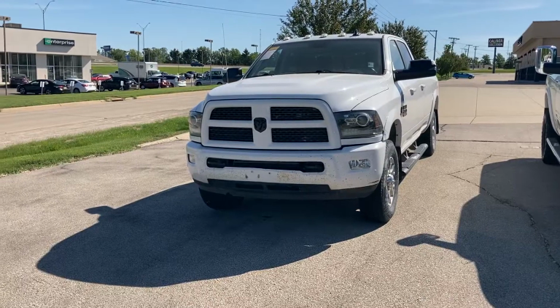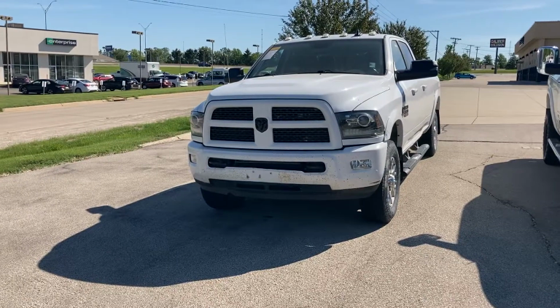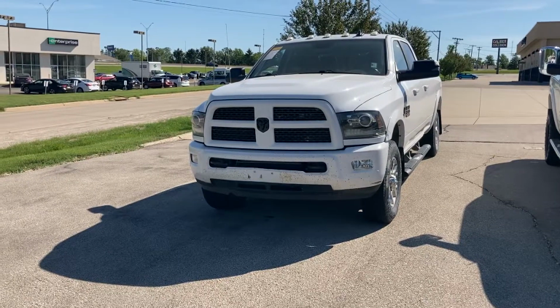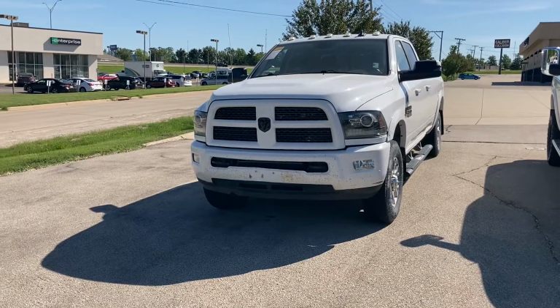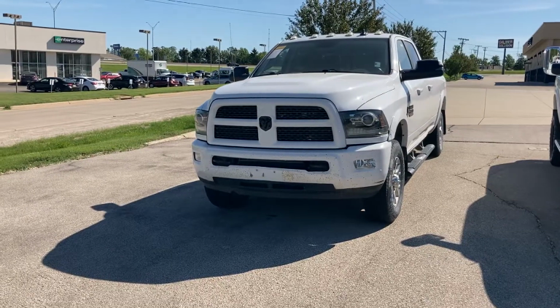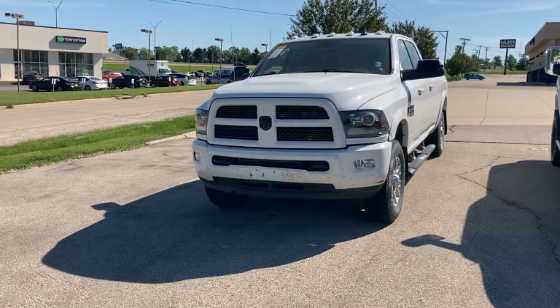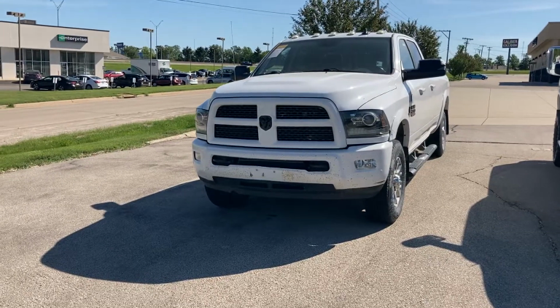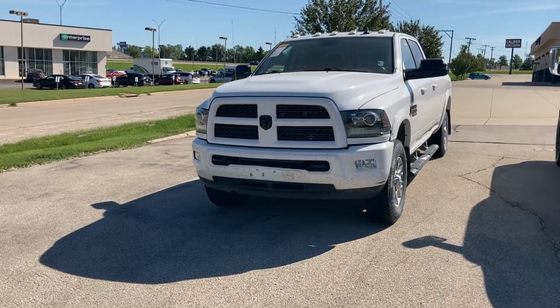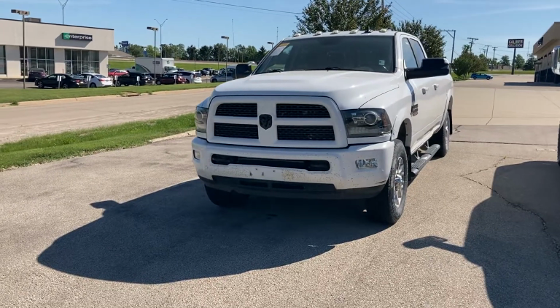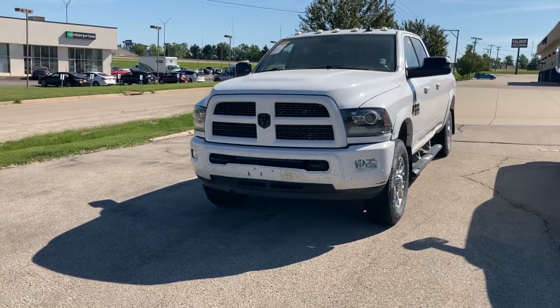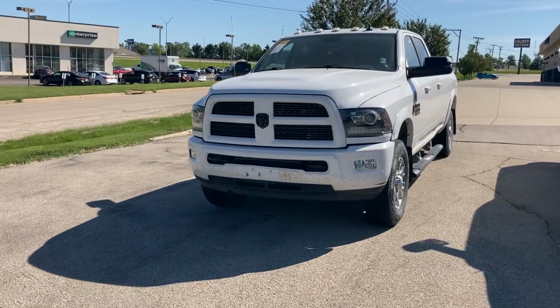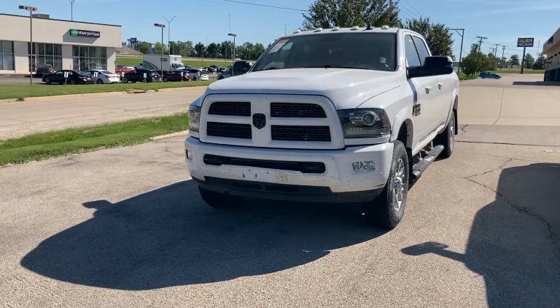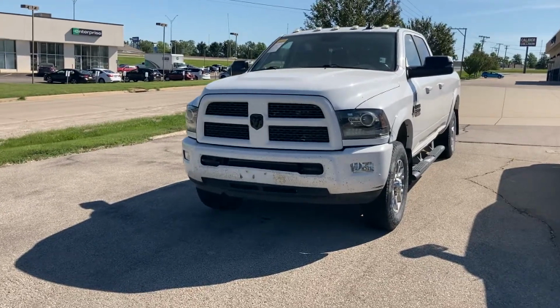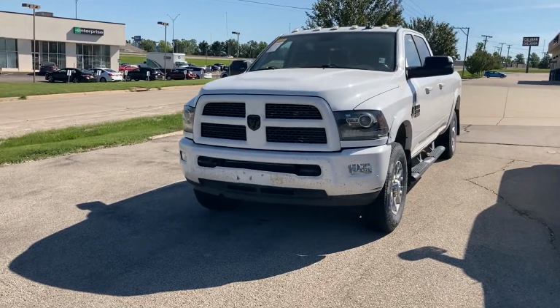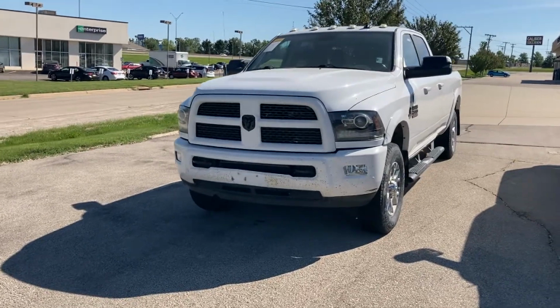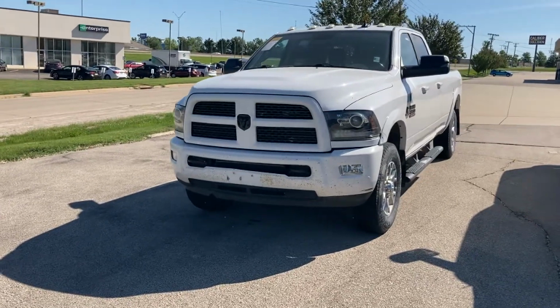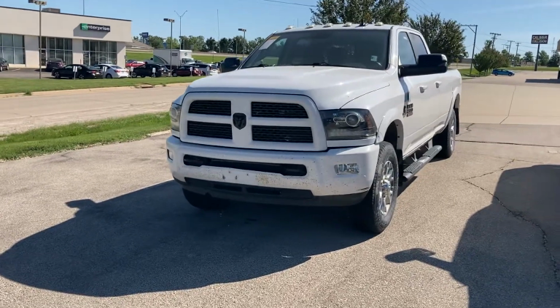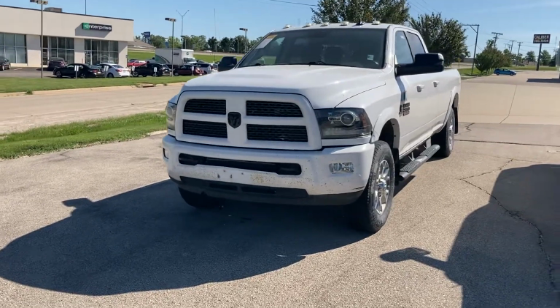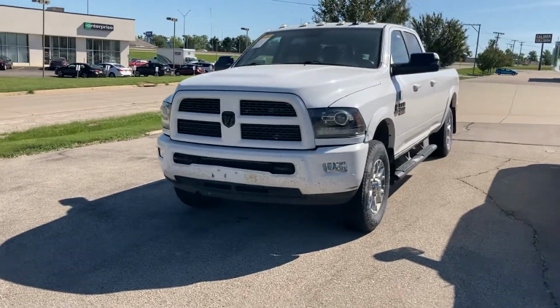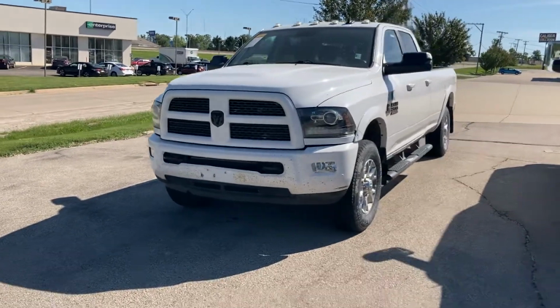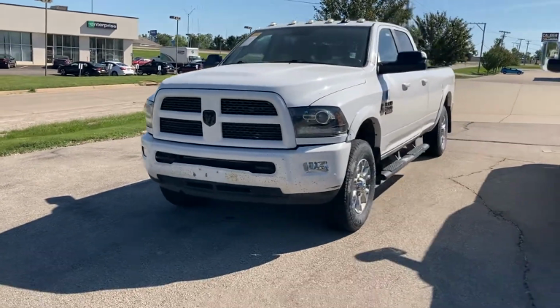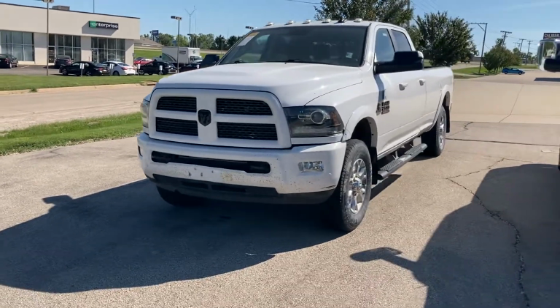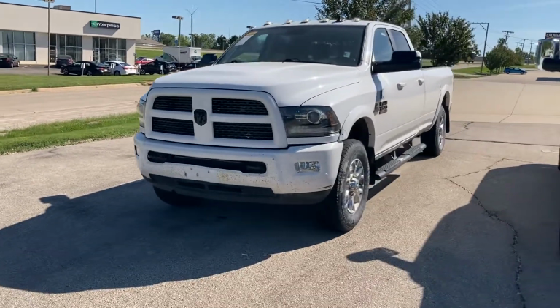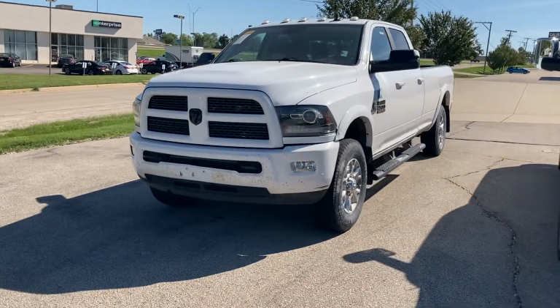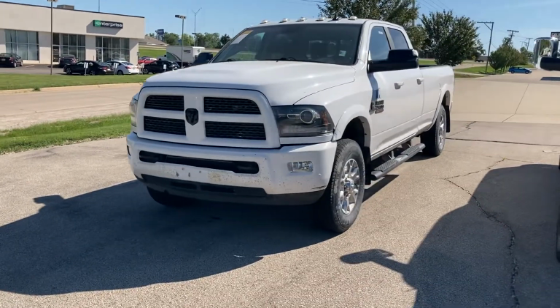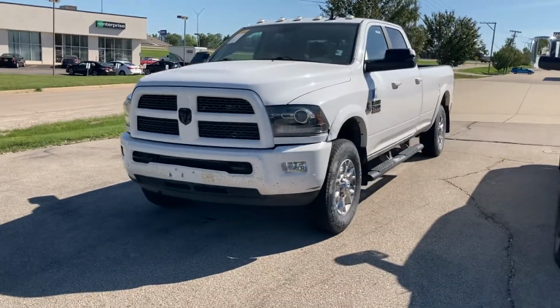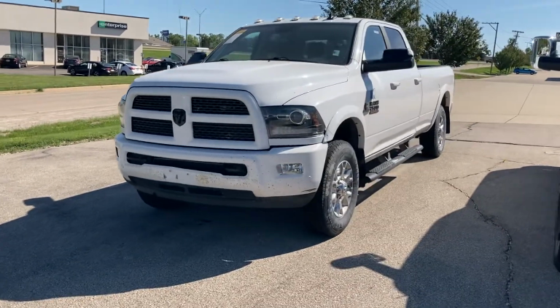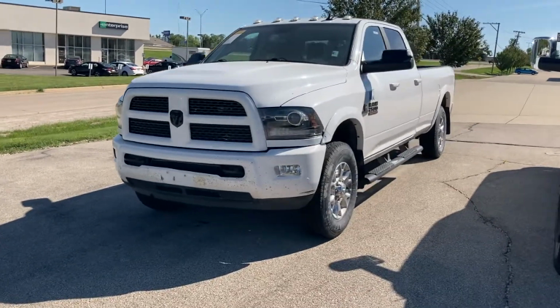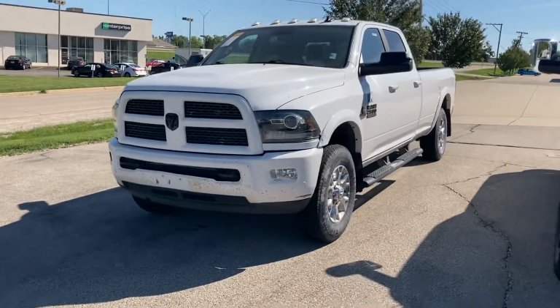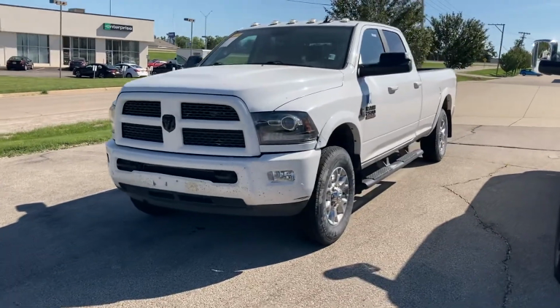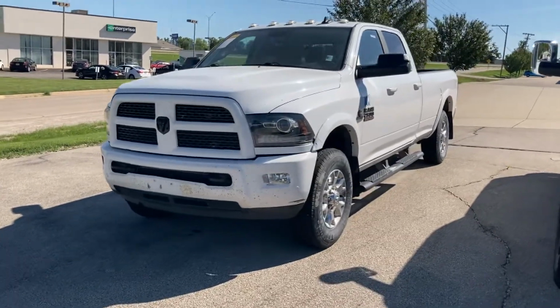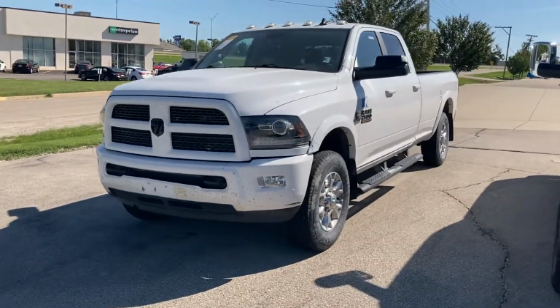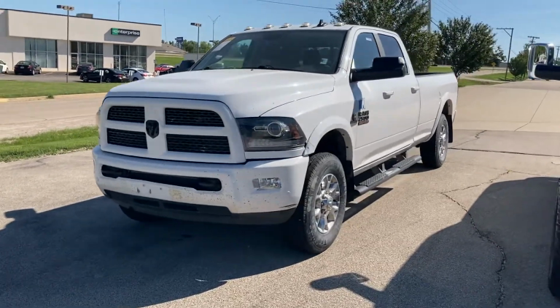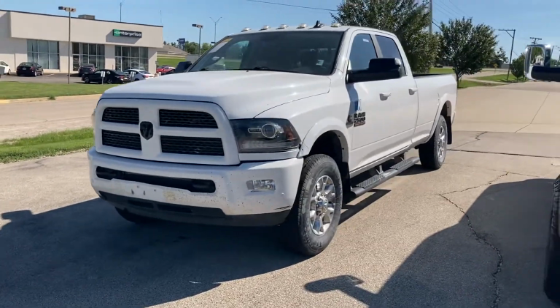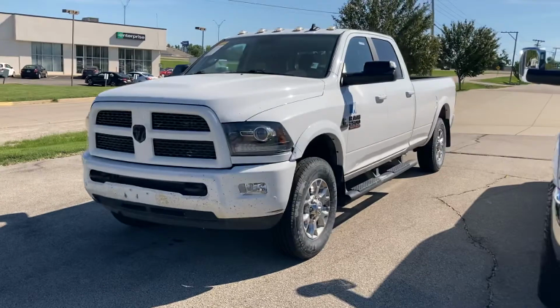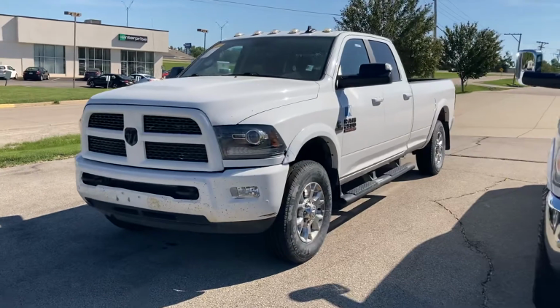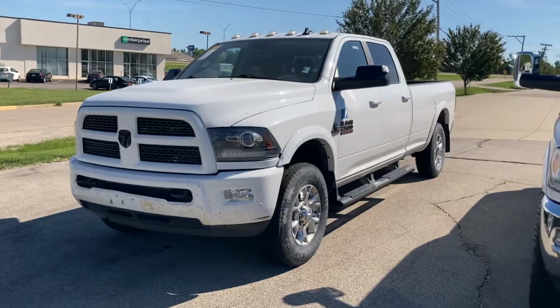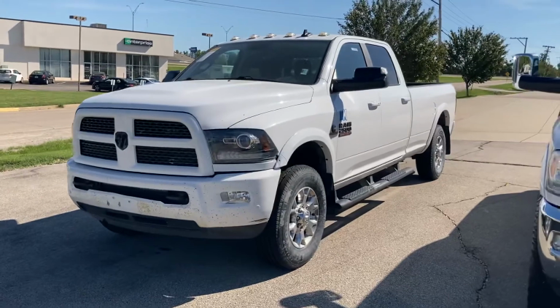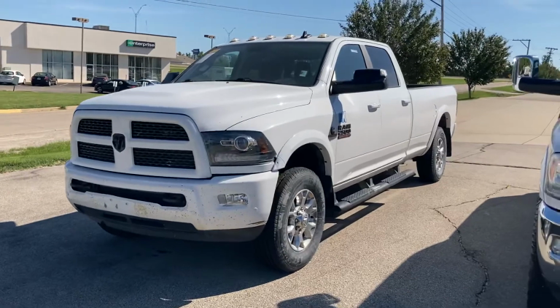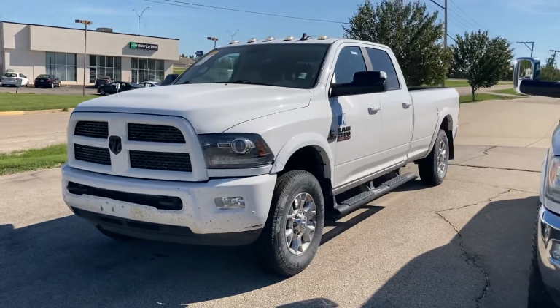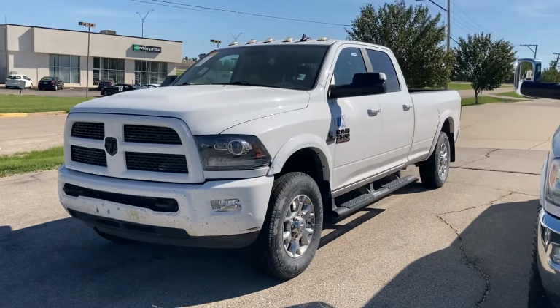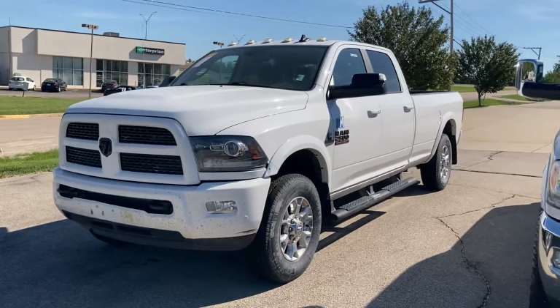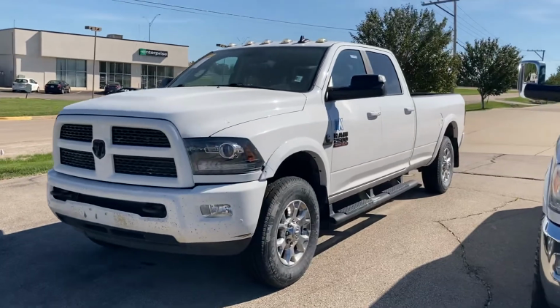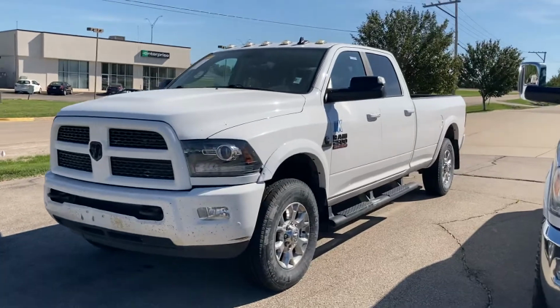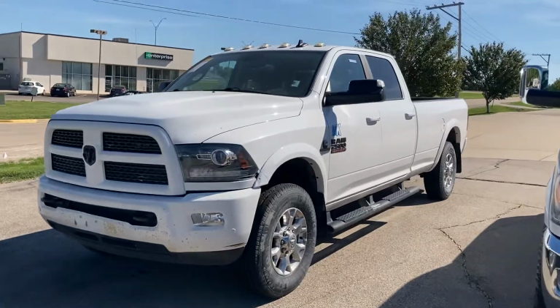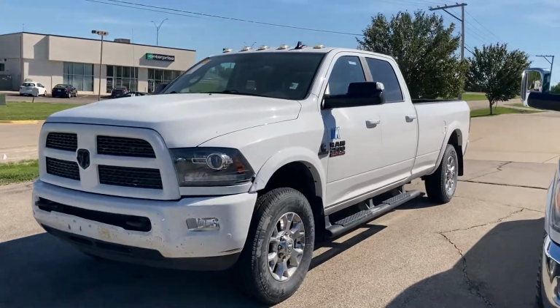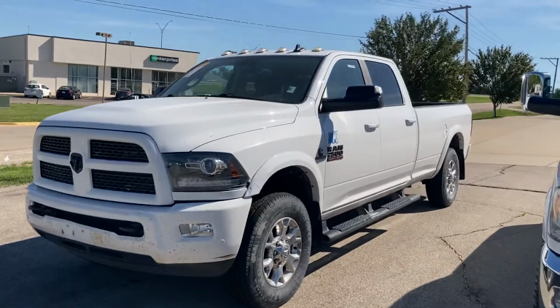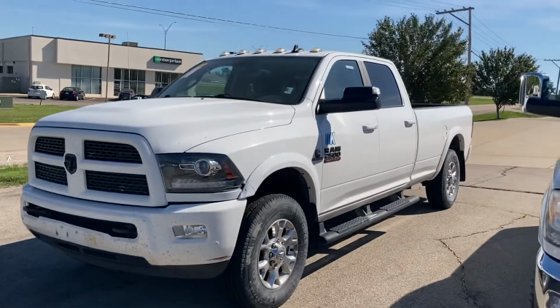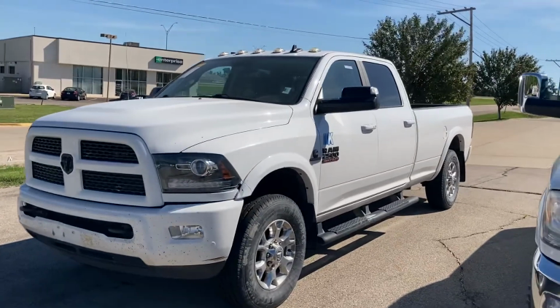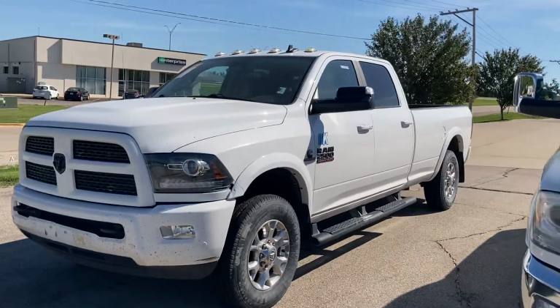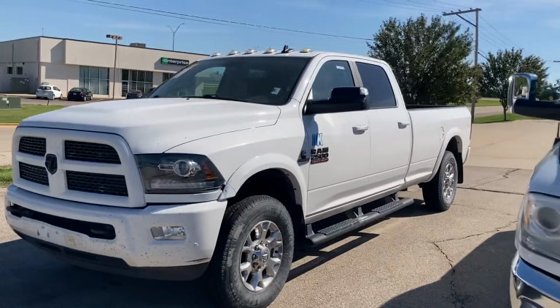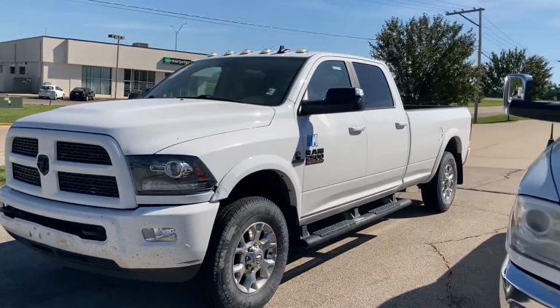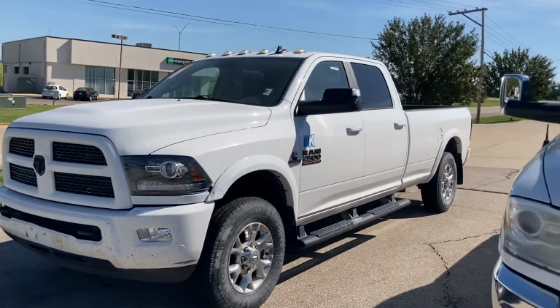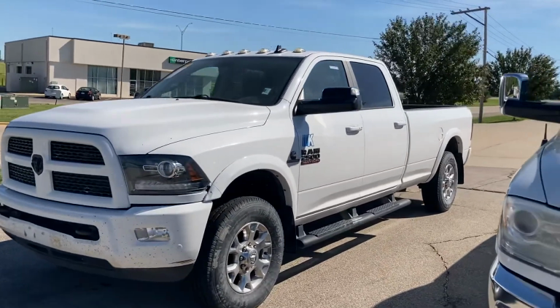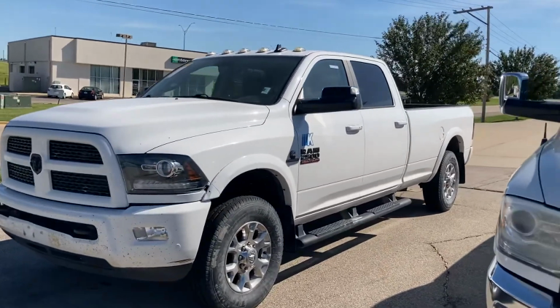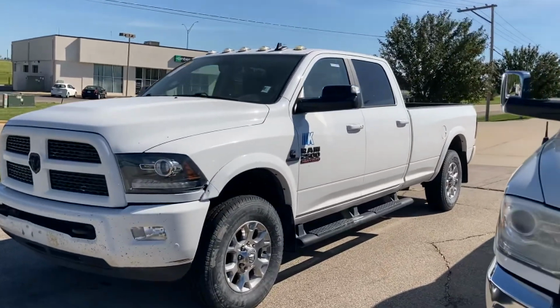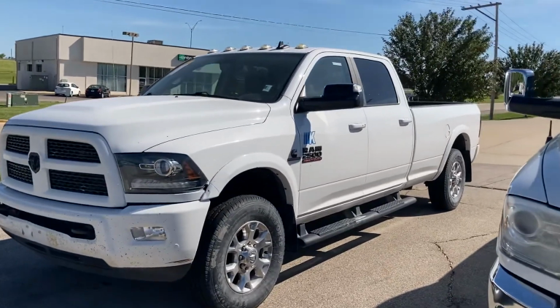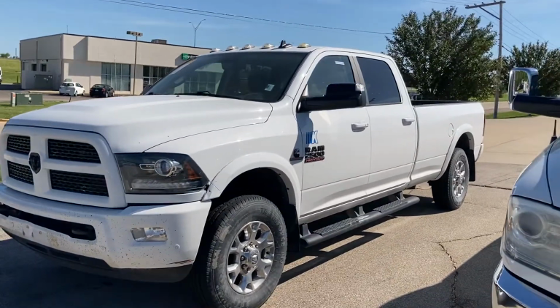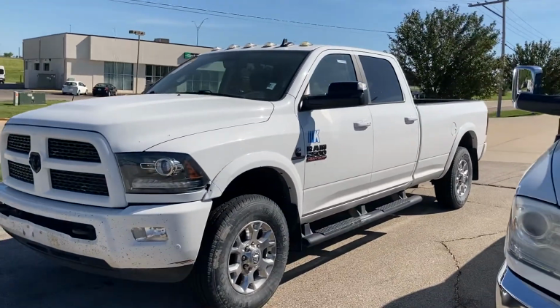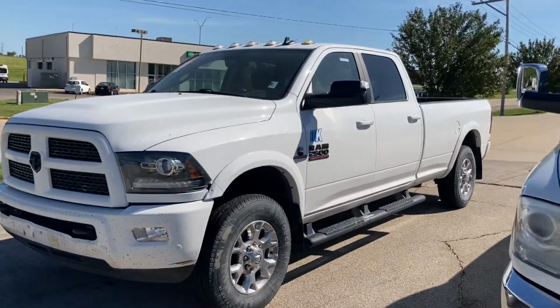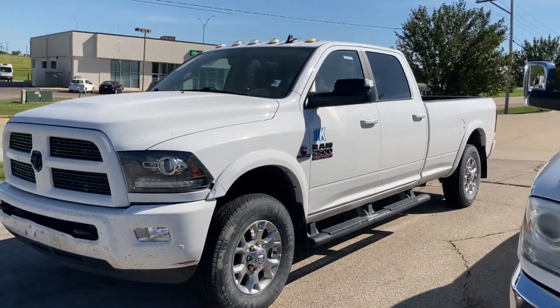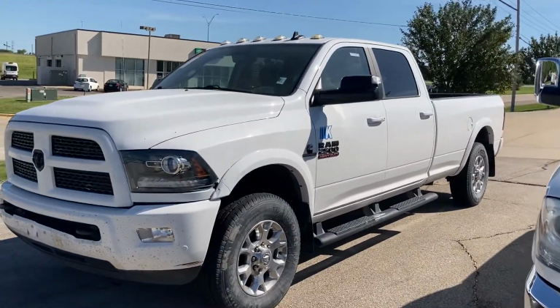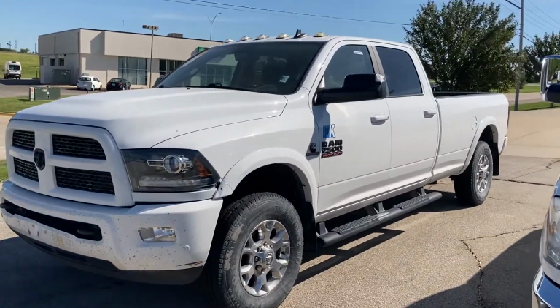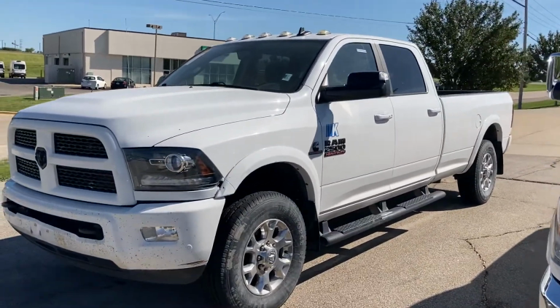Hey Joe, this is John Christensen with McGrath Auto here in Cedar Rapids, Iowa. A quick walk around video of the 2017 Ram 3500.